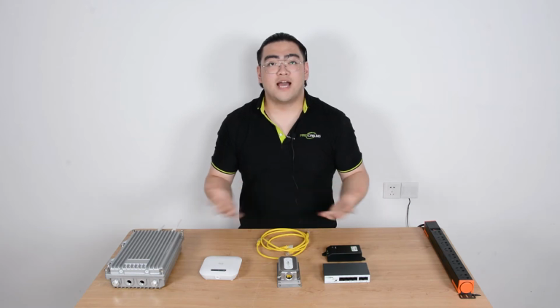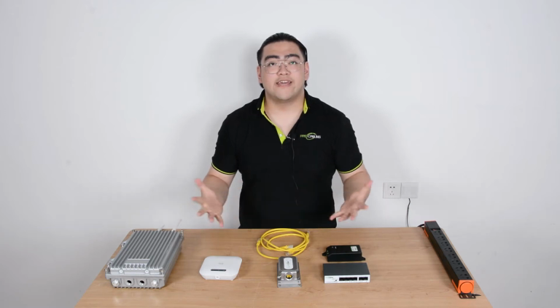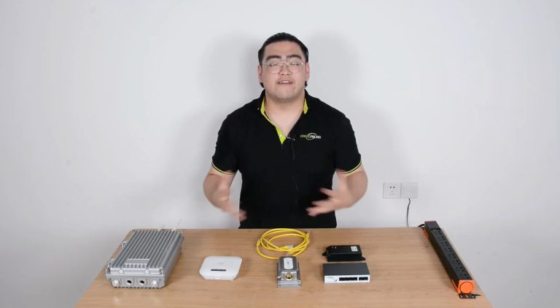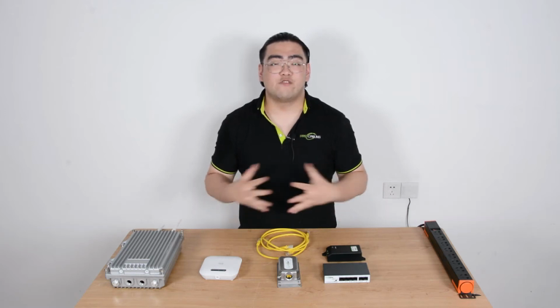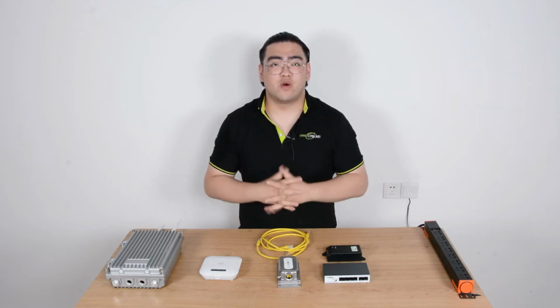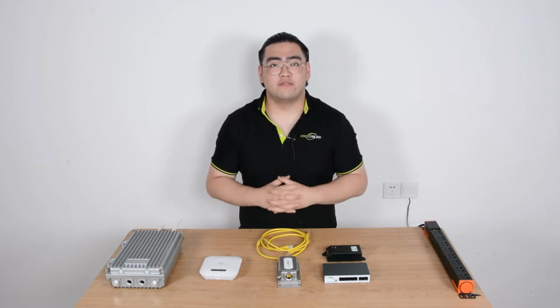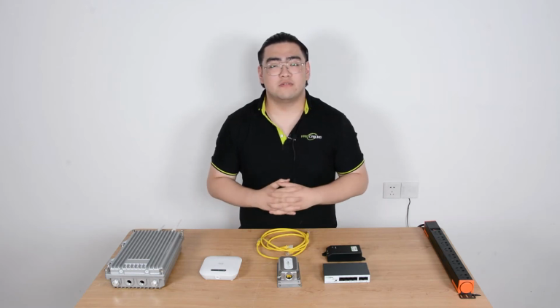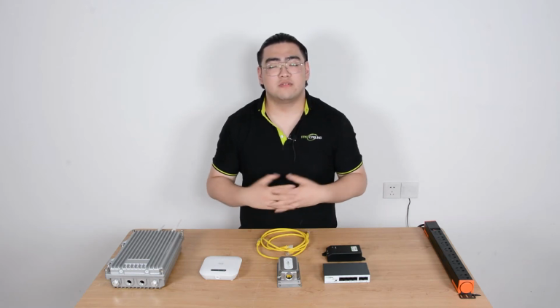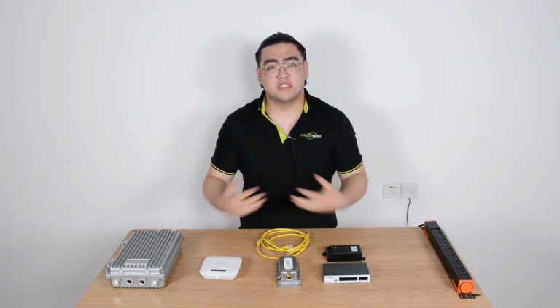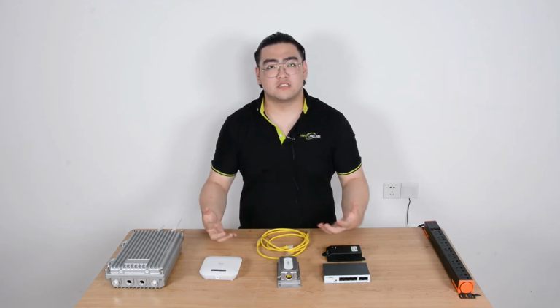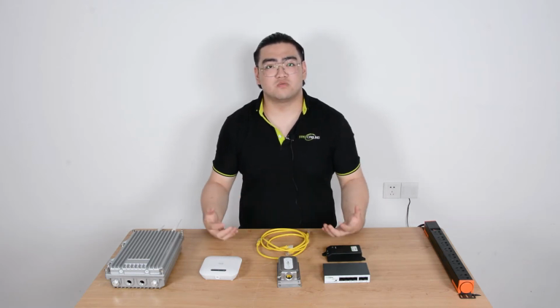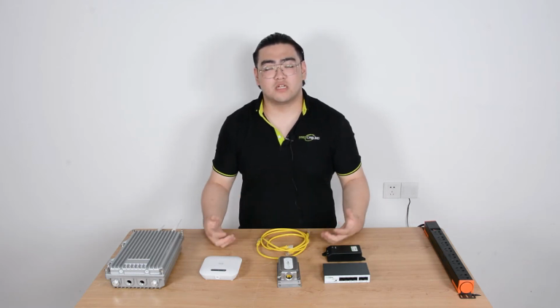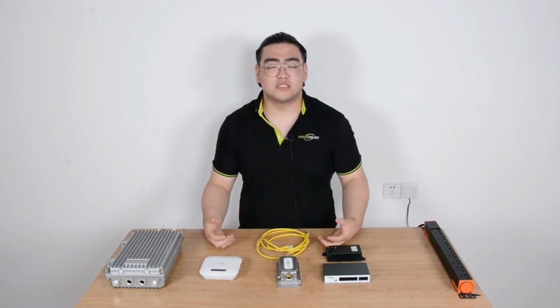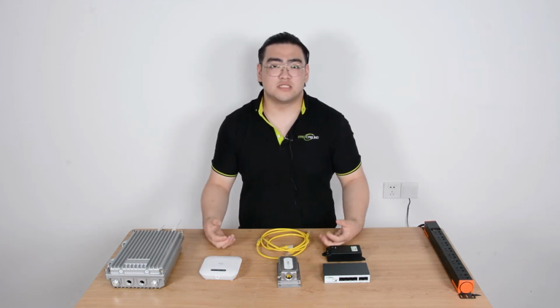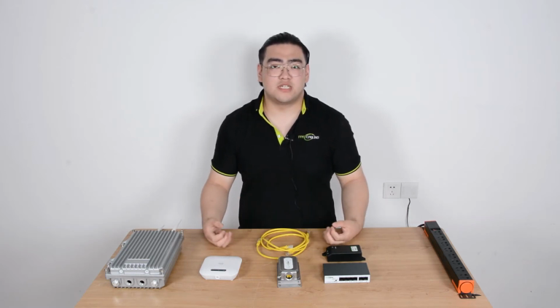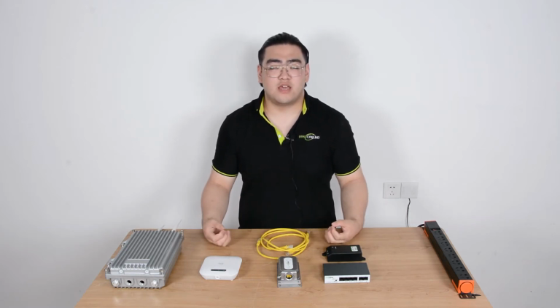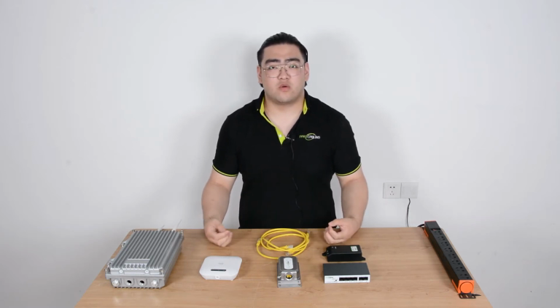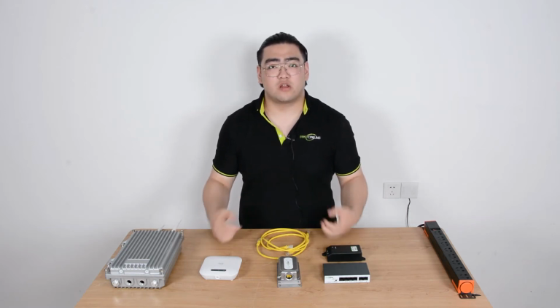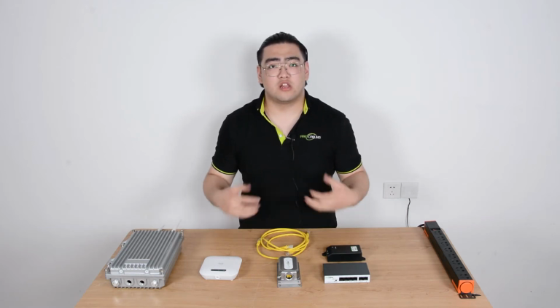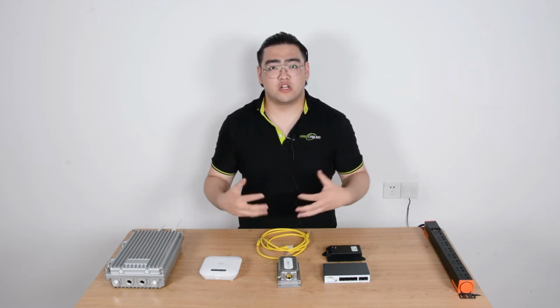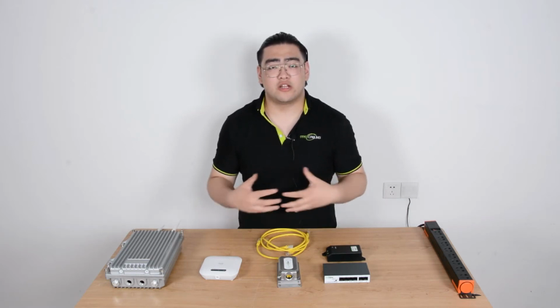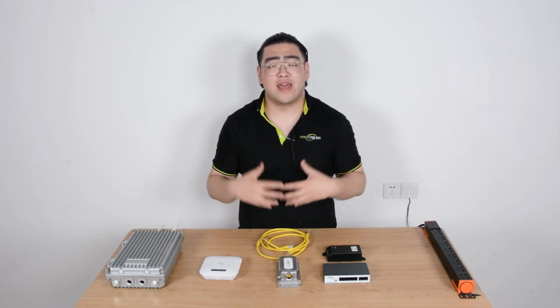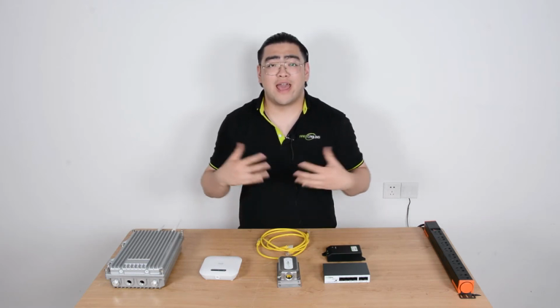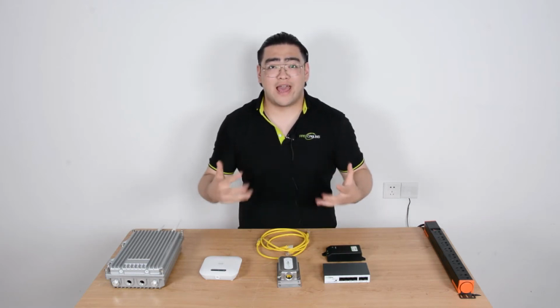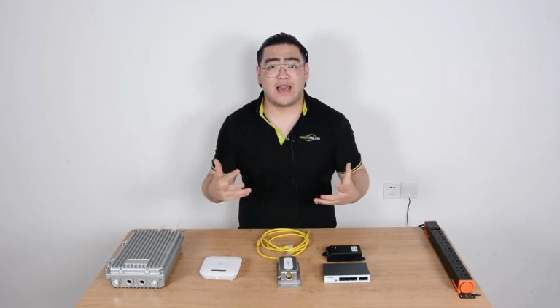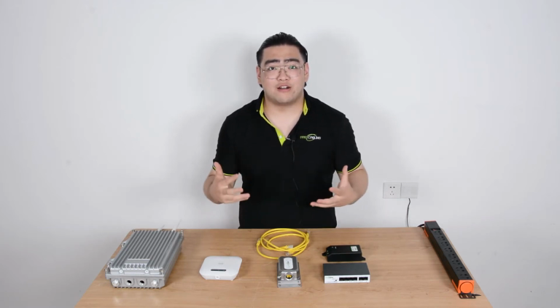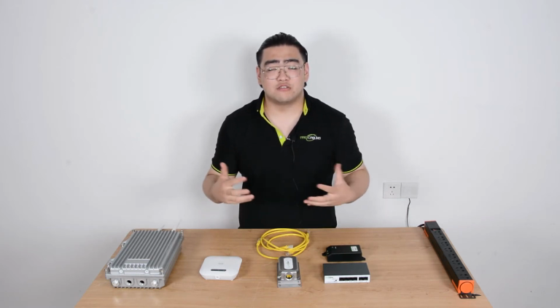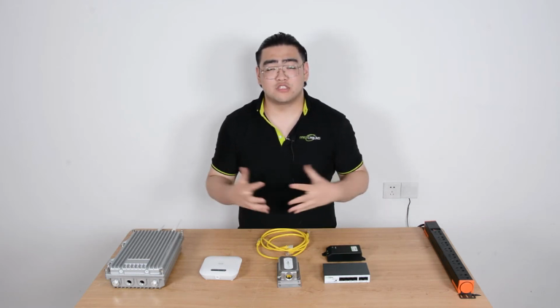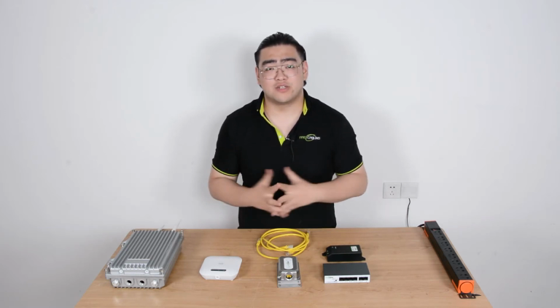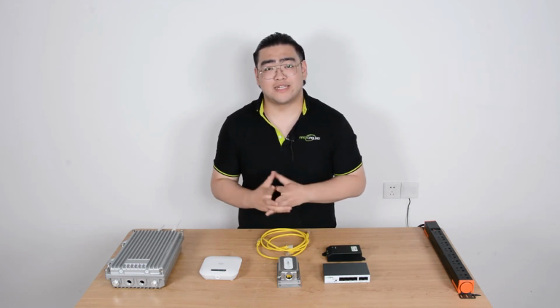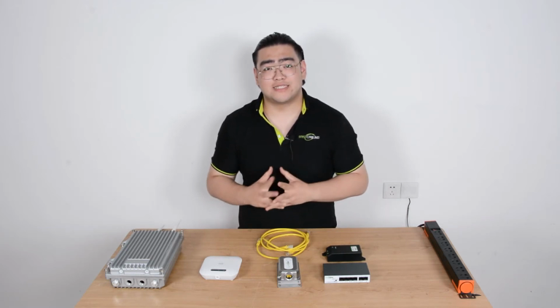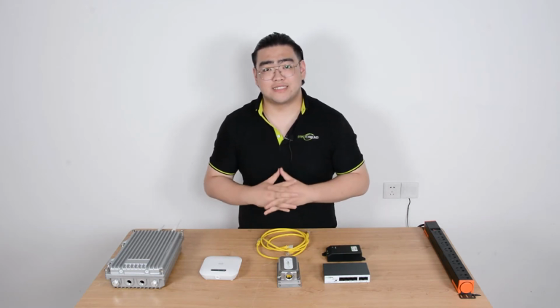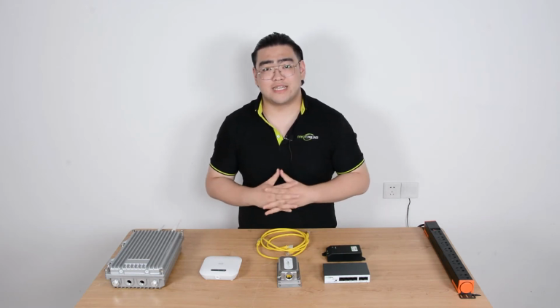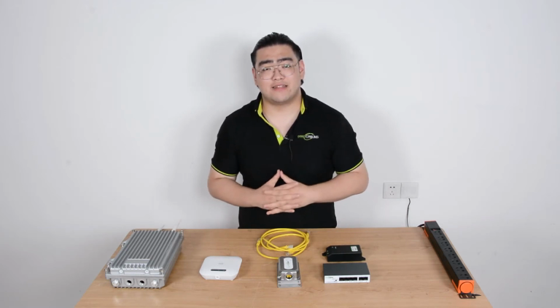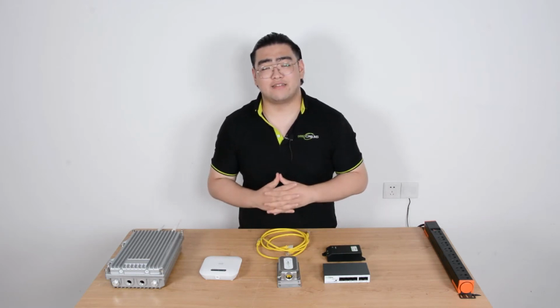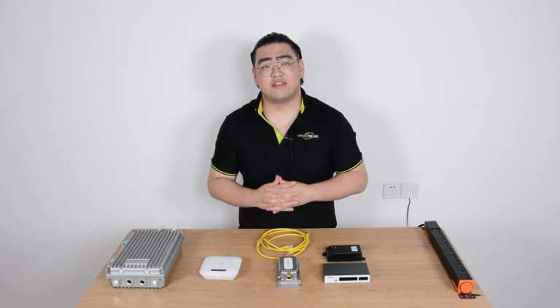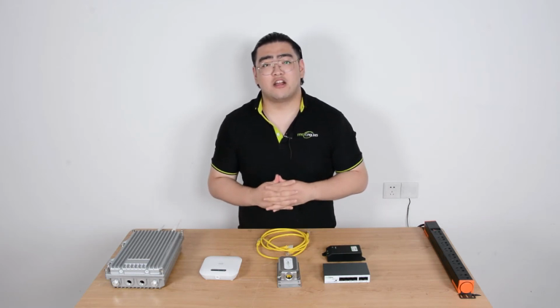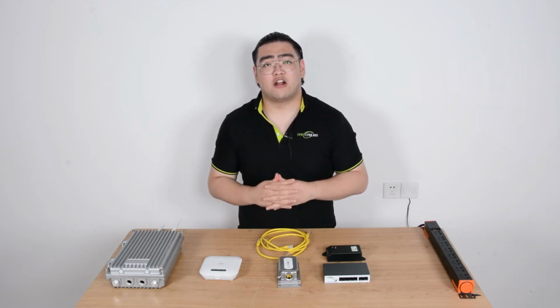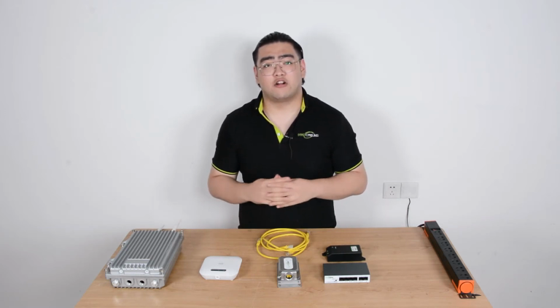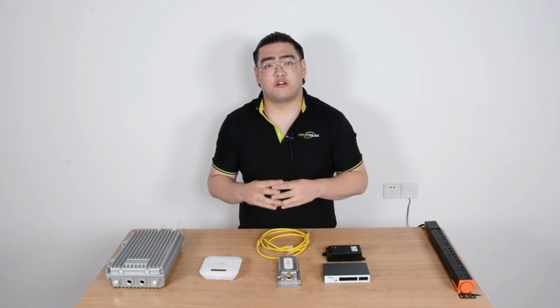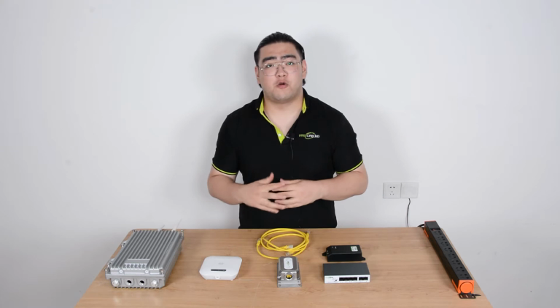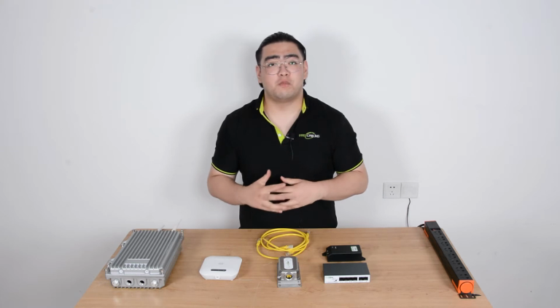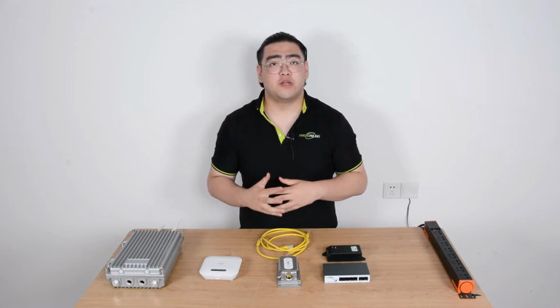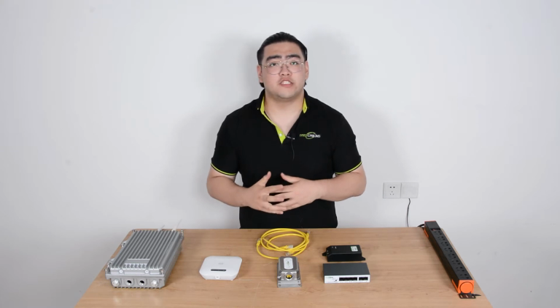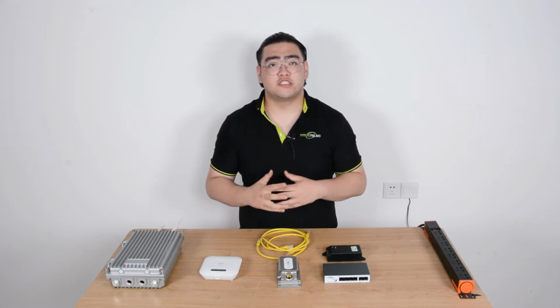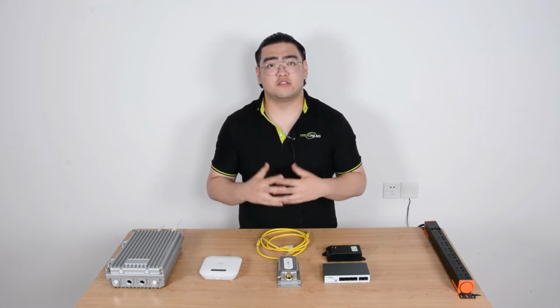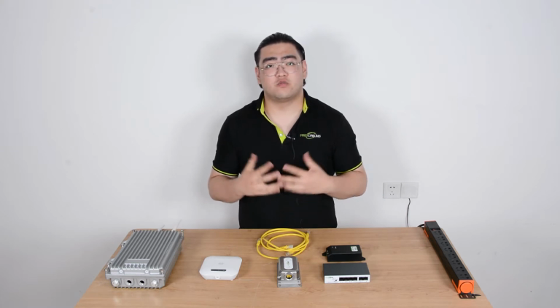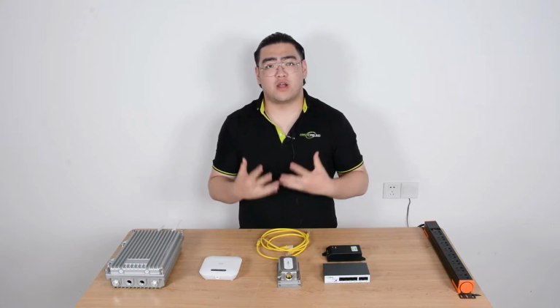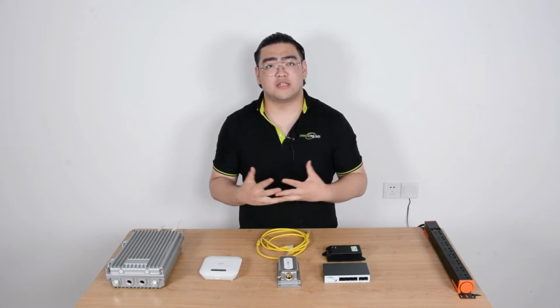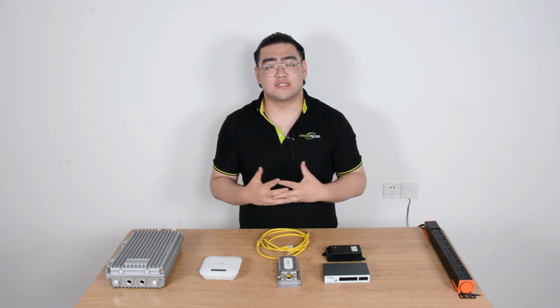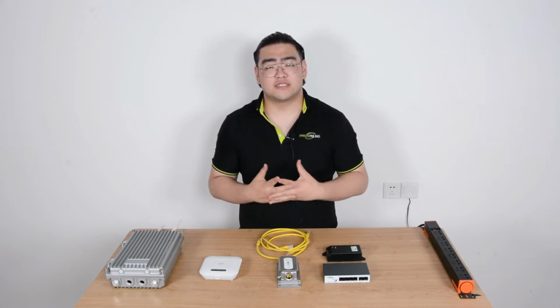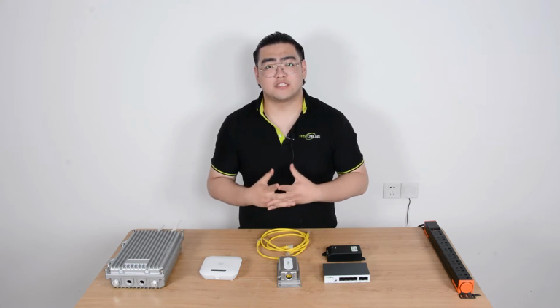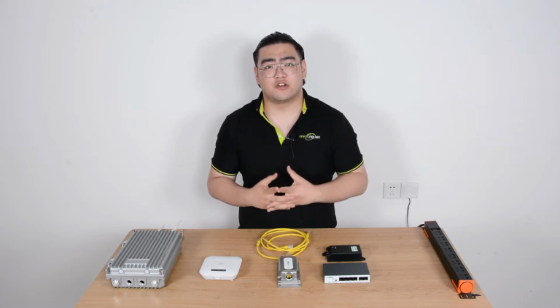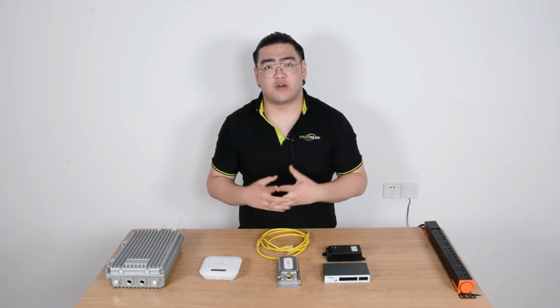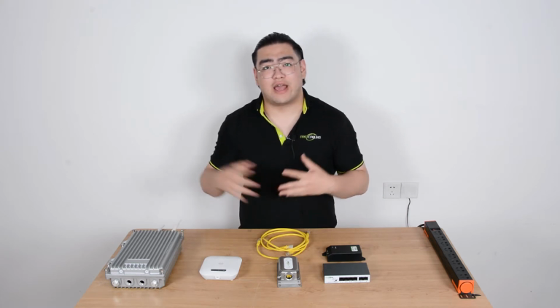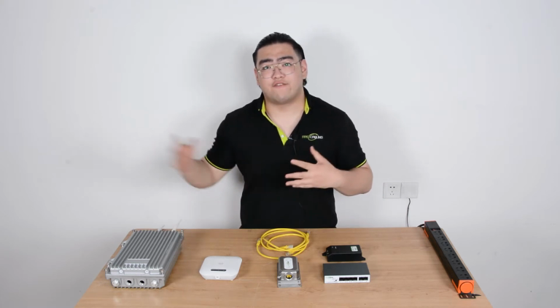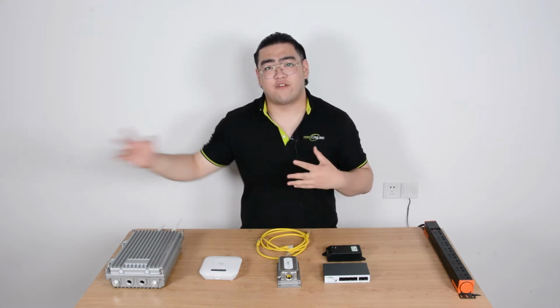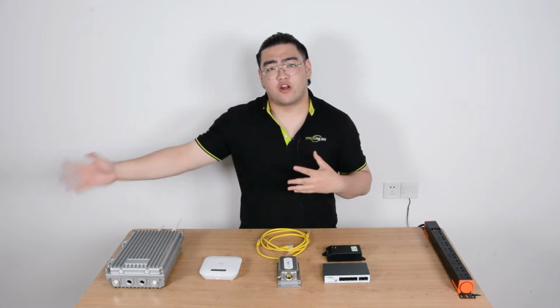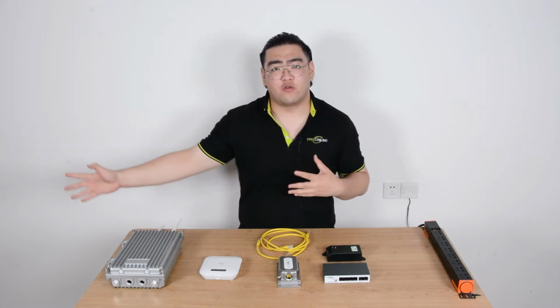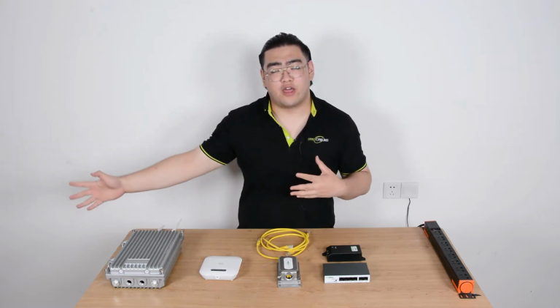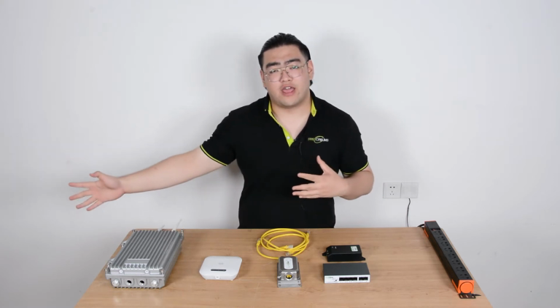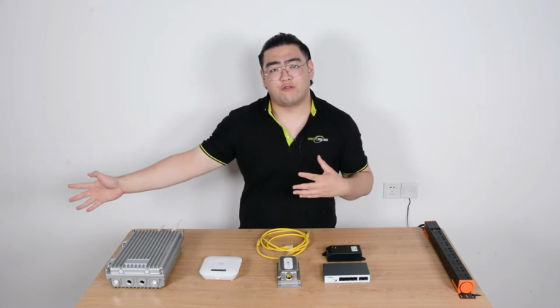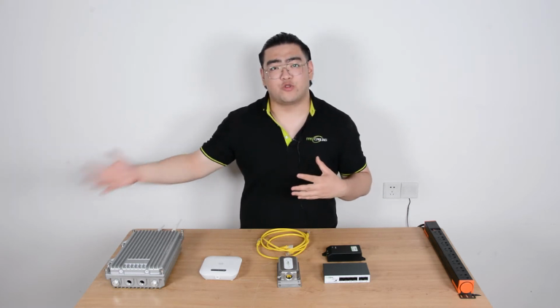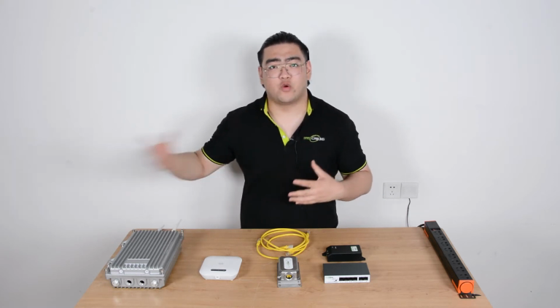Hi everyone. This is Watson. Today we're going to learn how to extend our home-based wireless signal far away, outdoor.